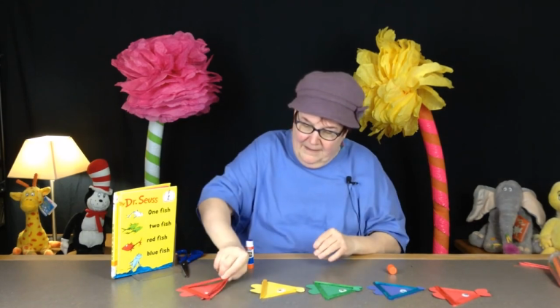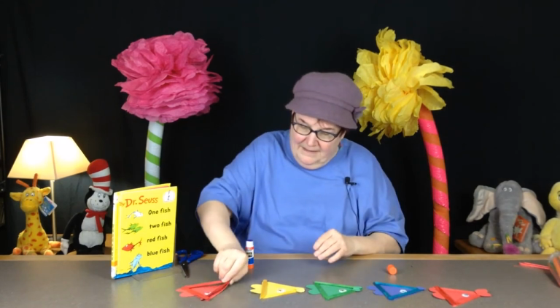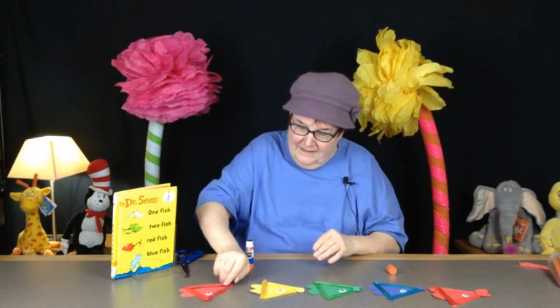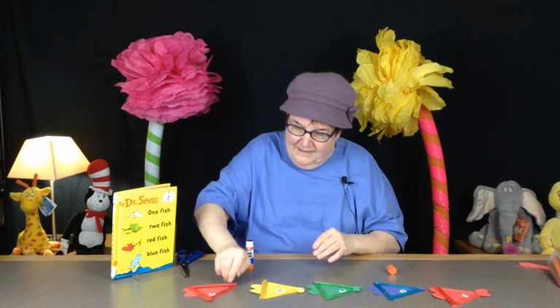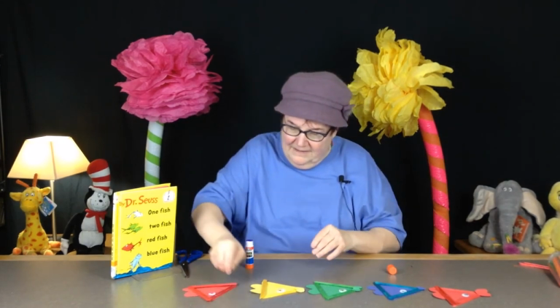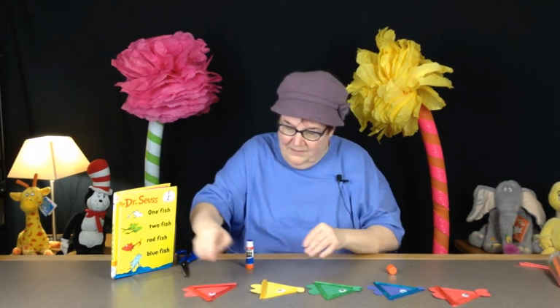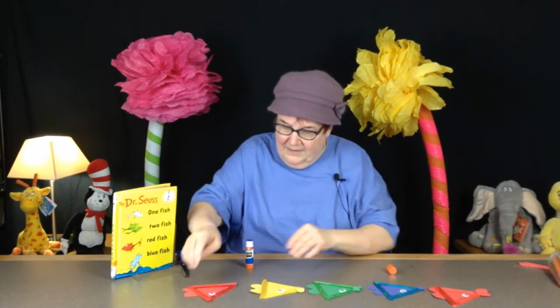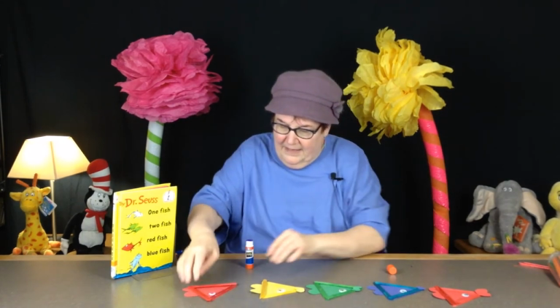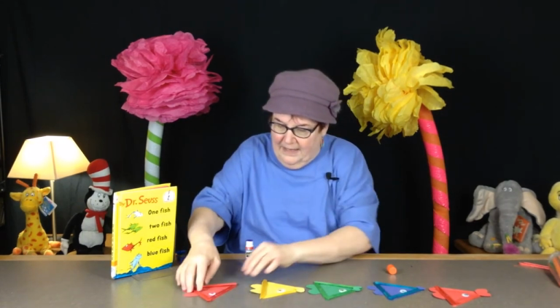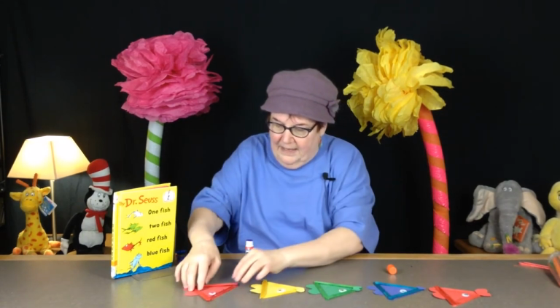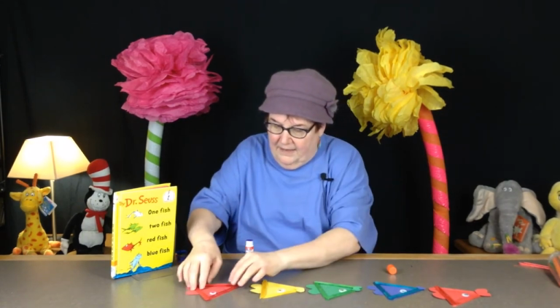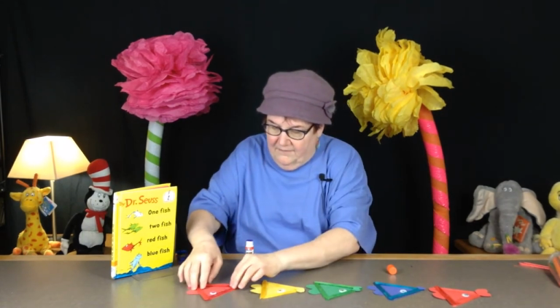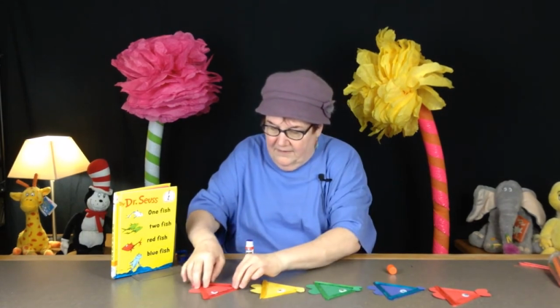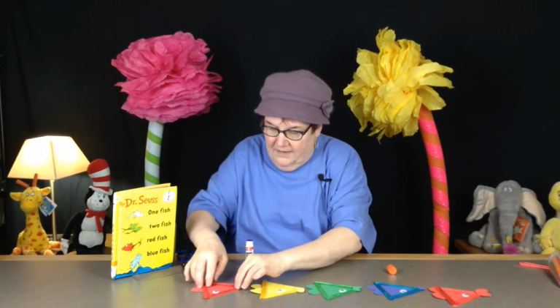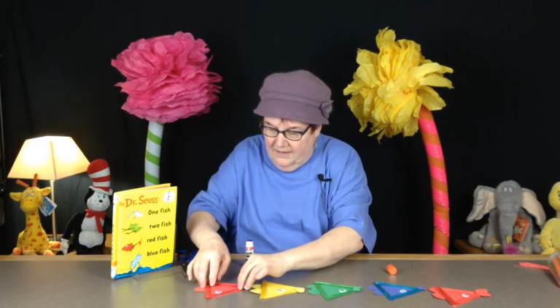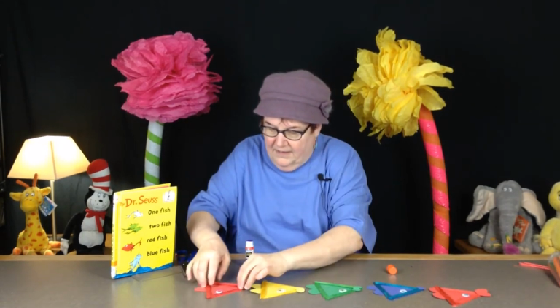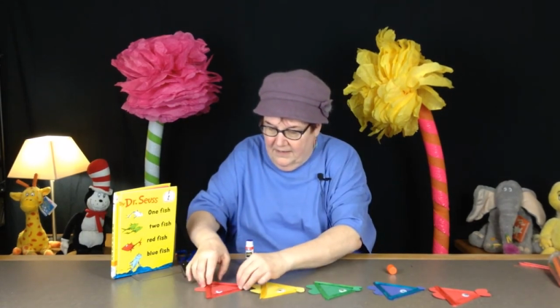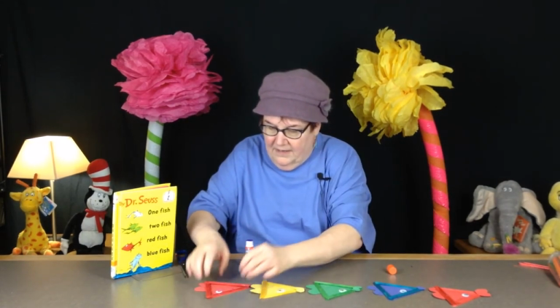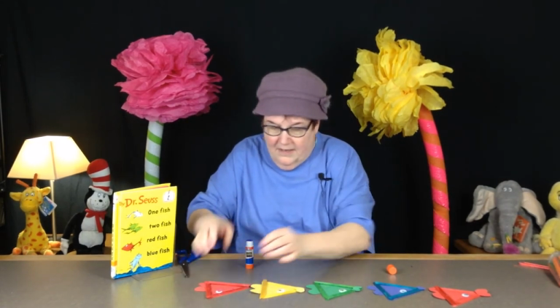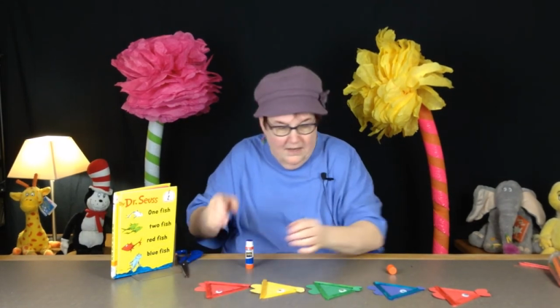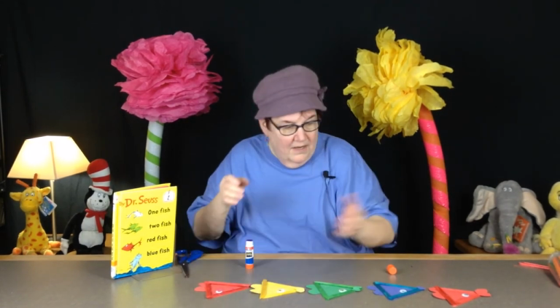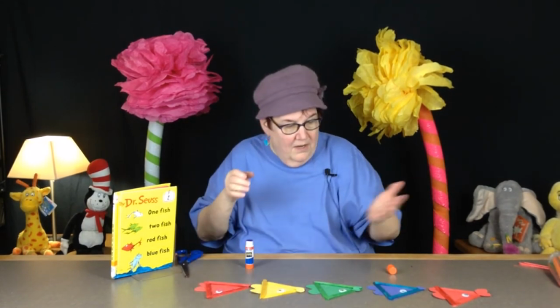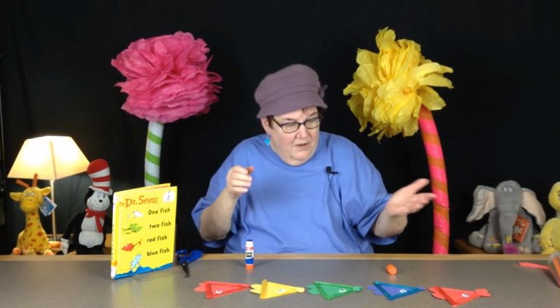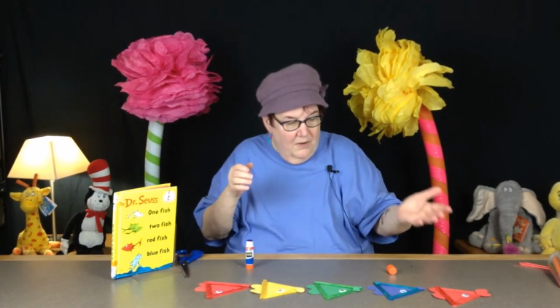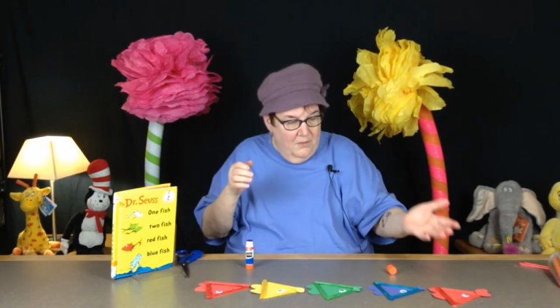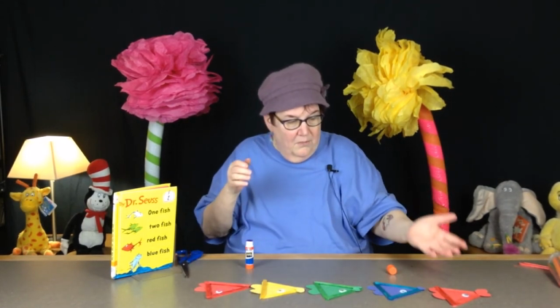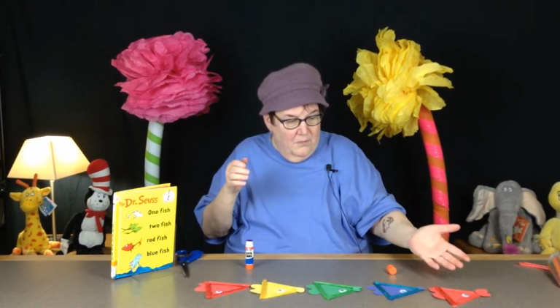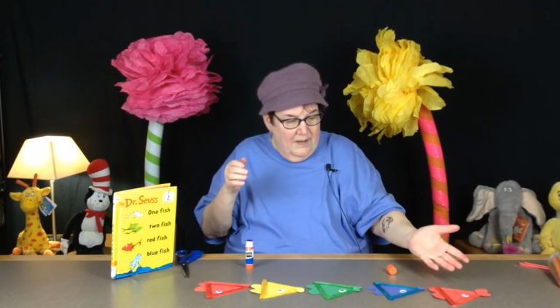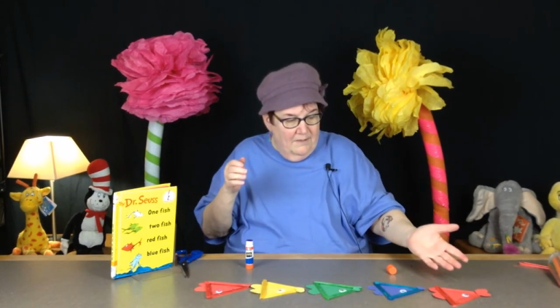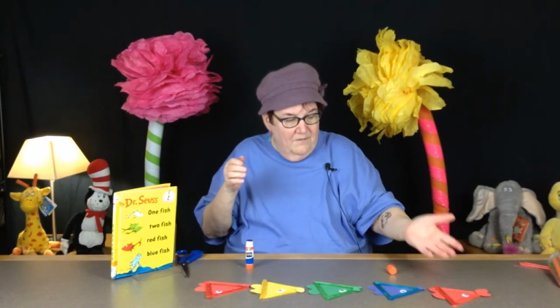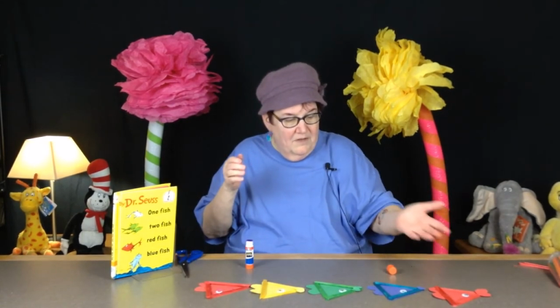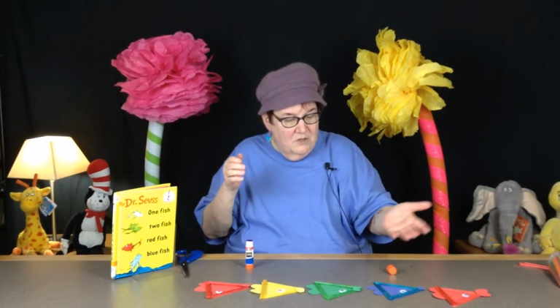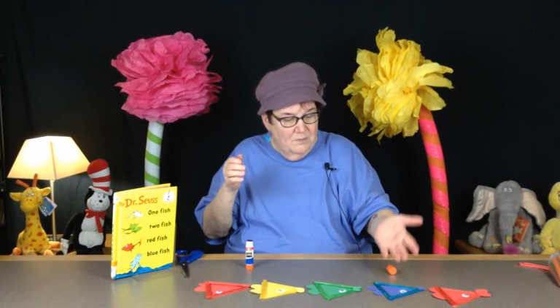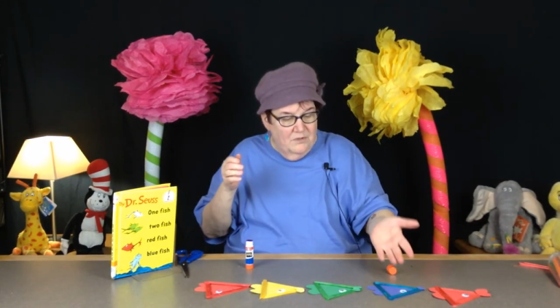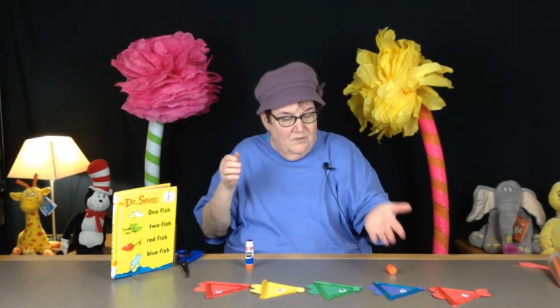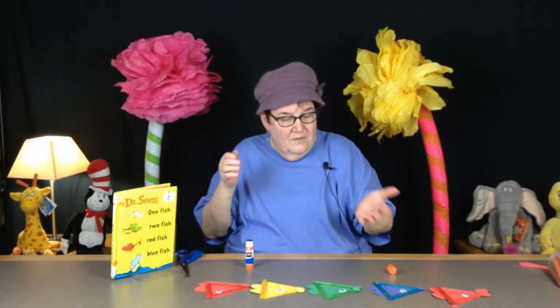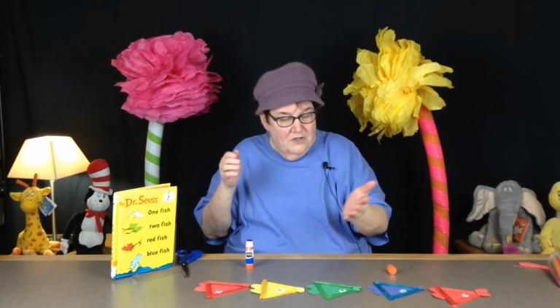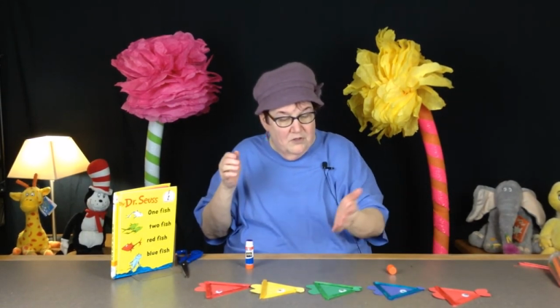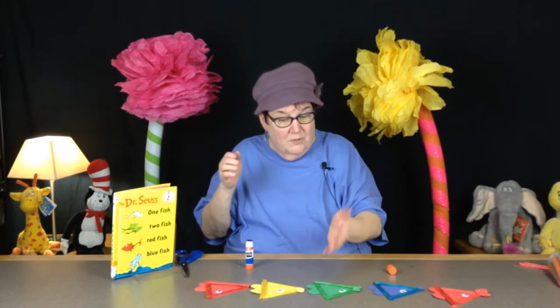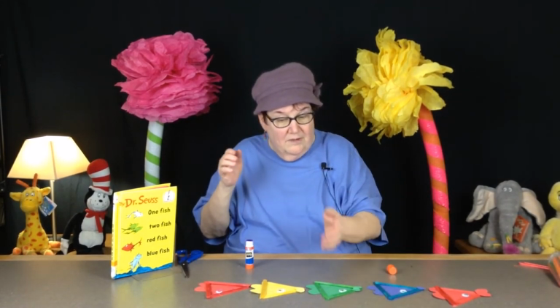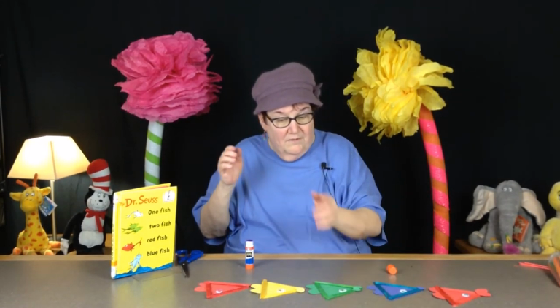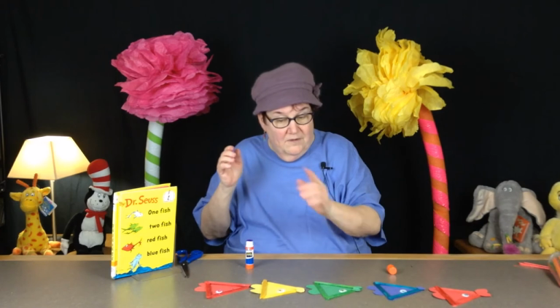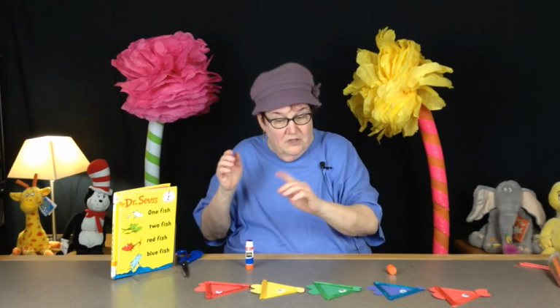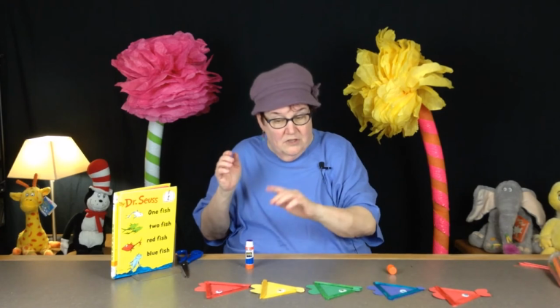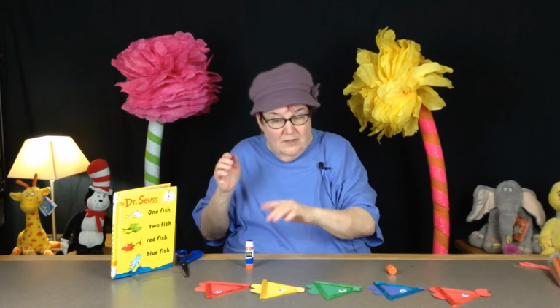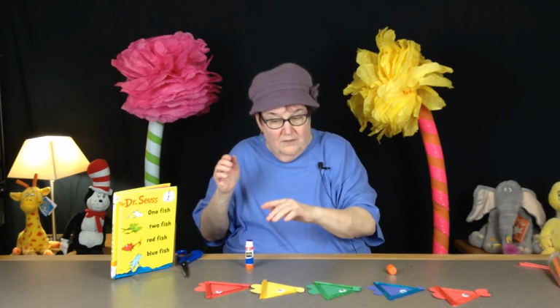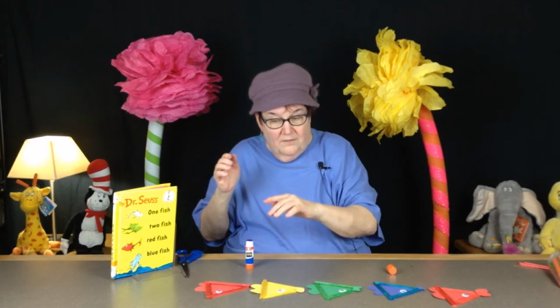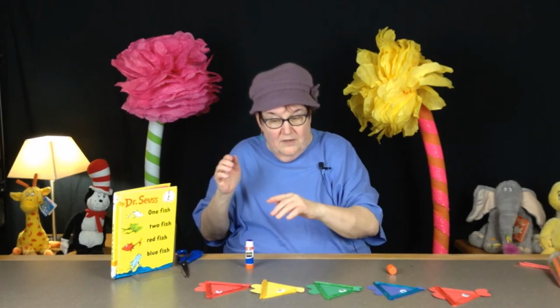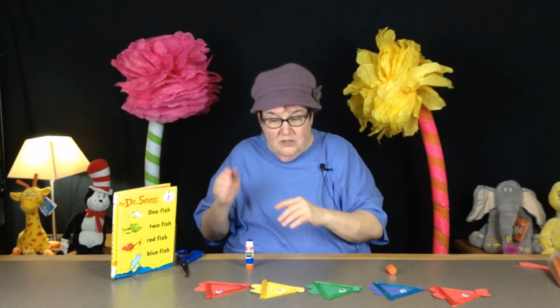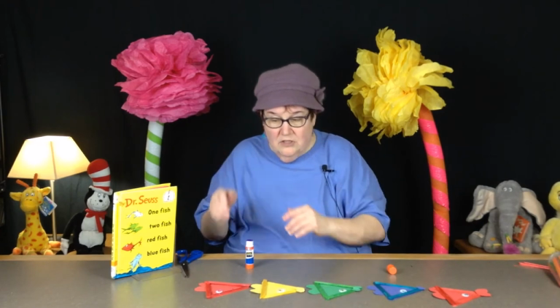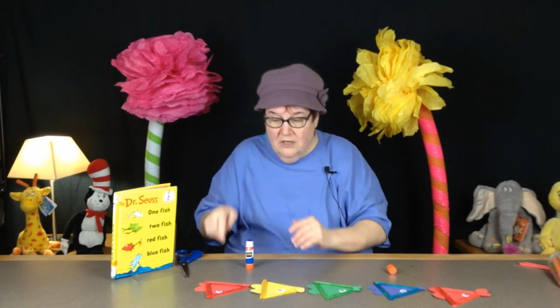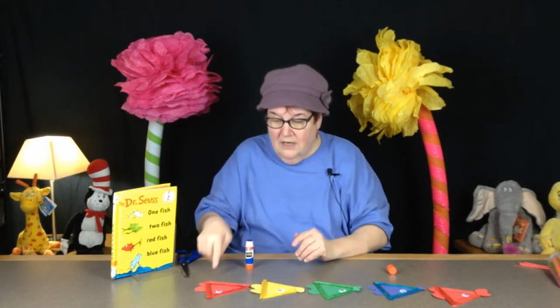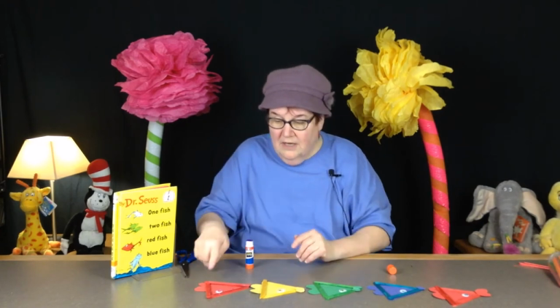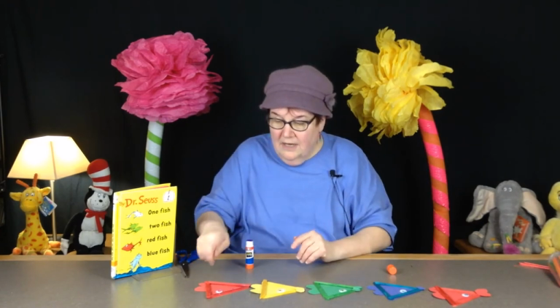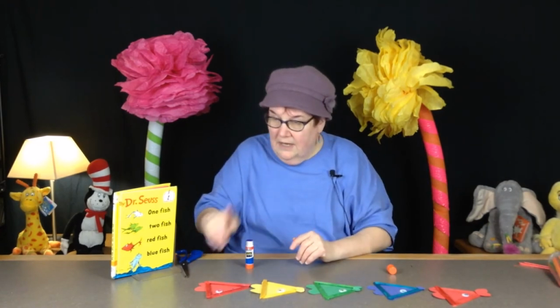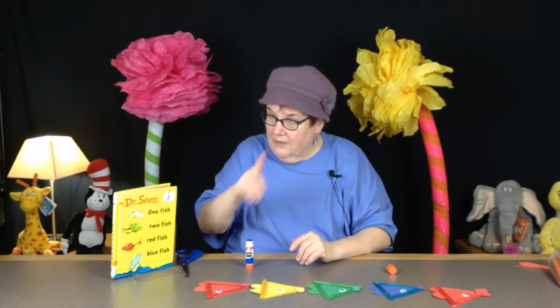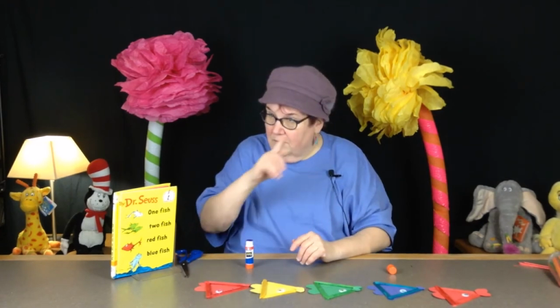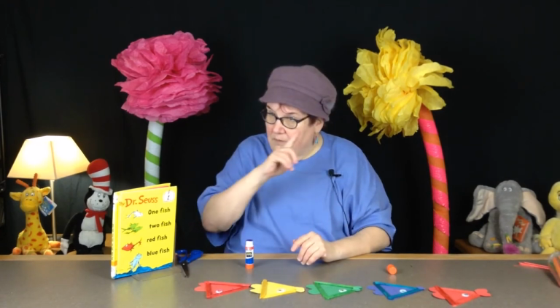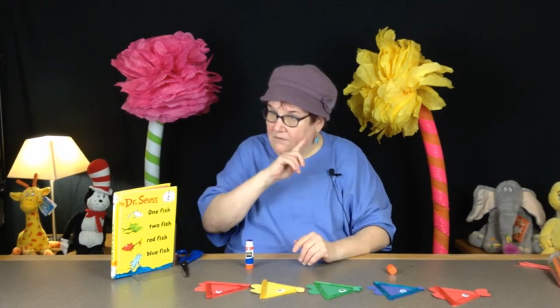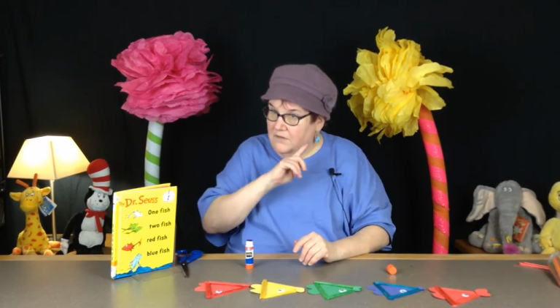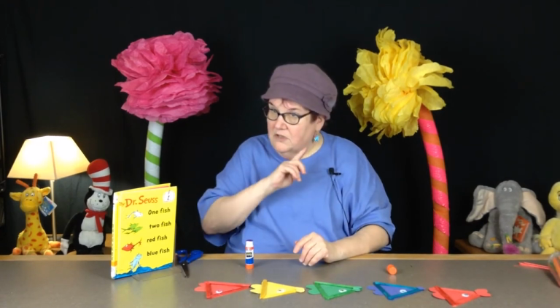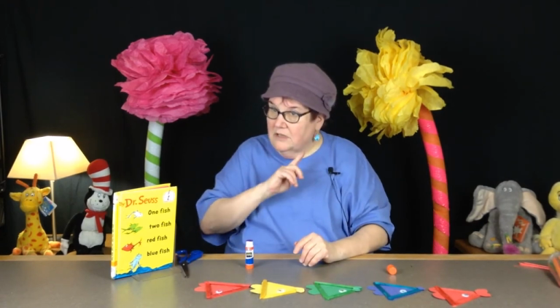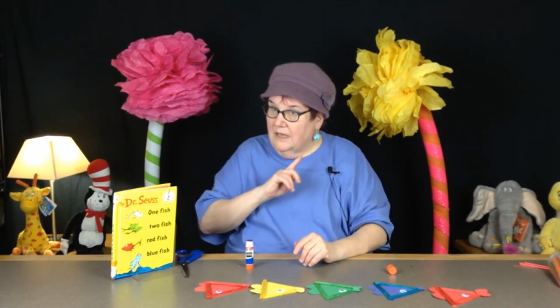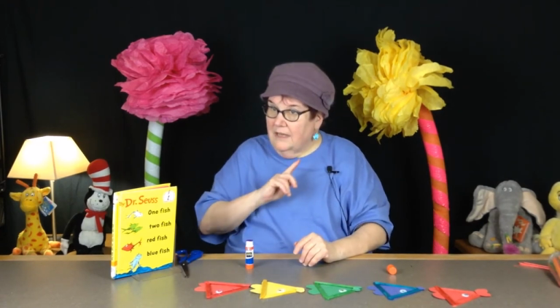So we have red fish, blue fish, green fish, yellow fish, and red fish again.